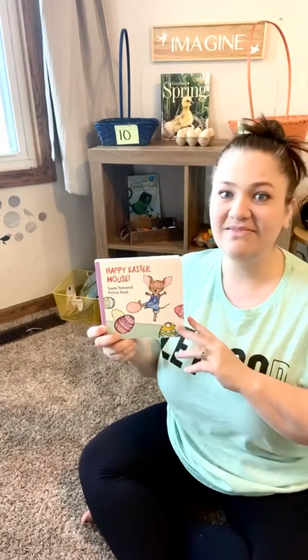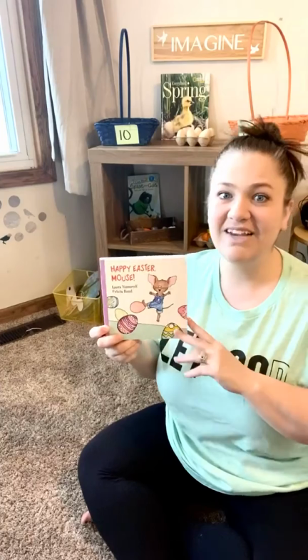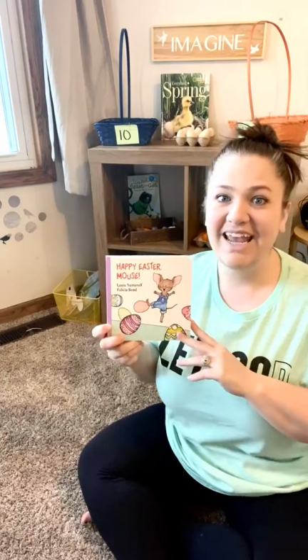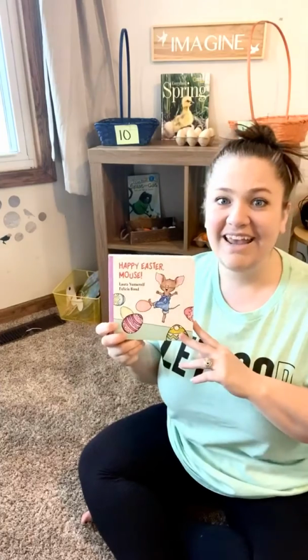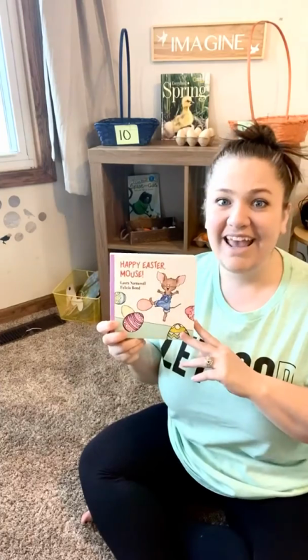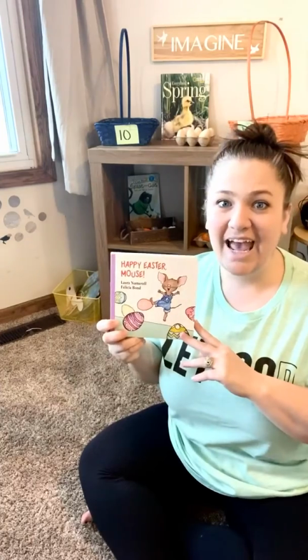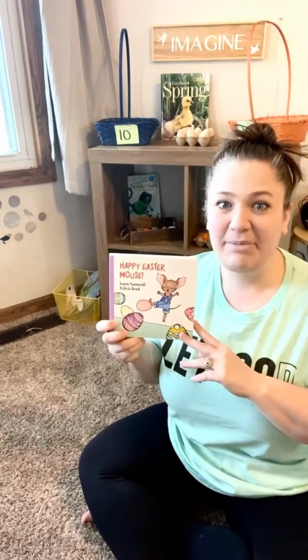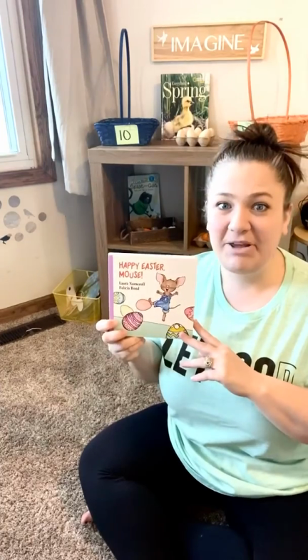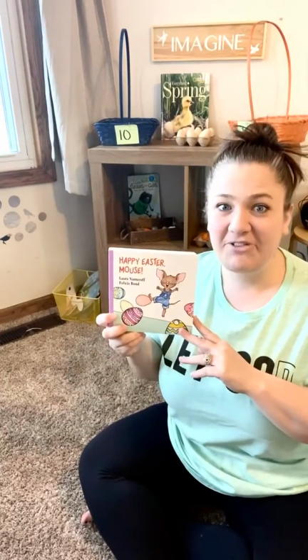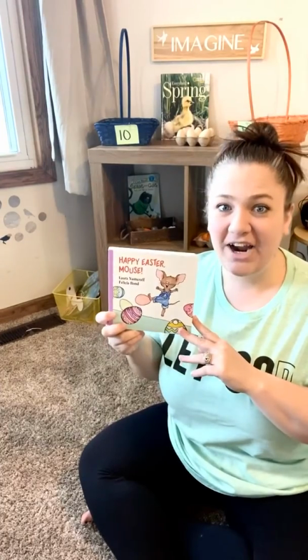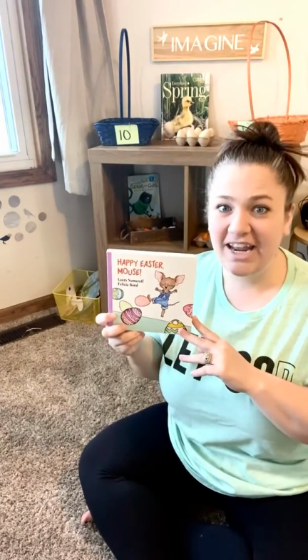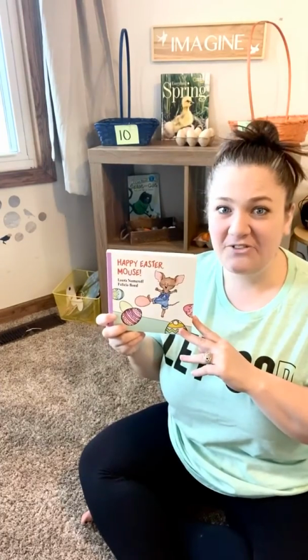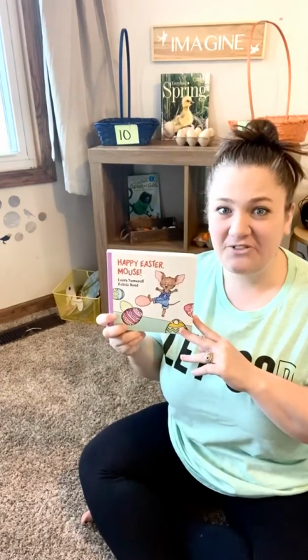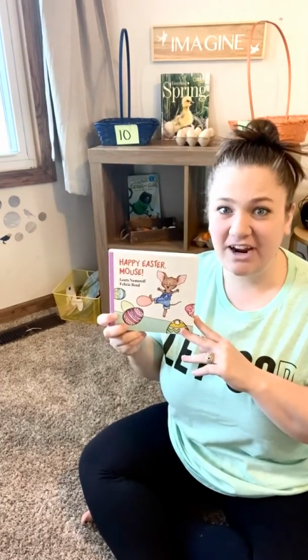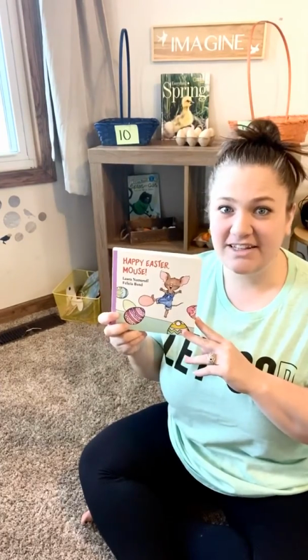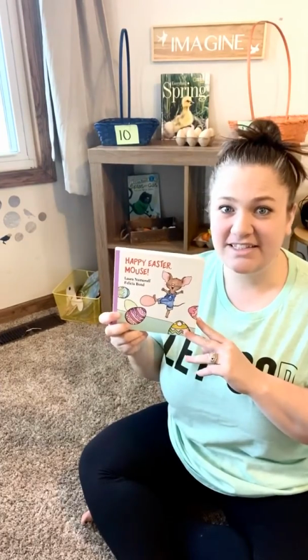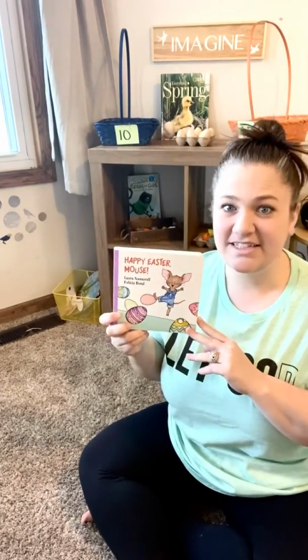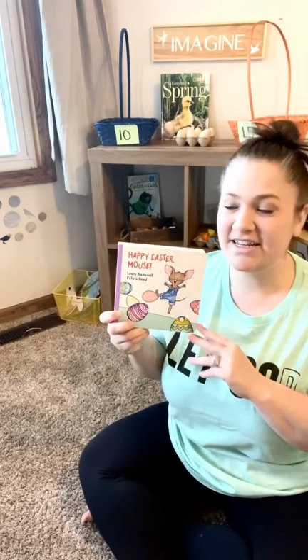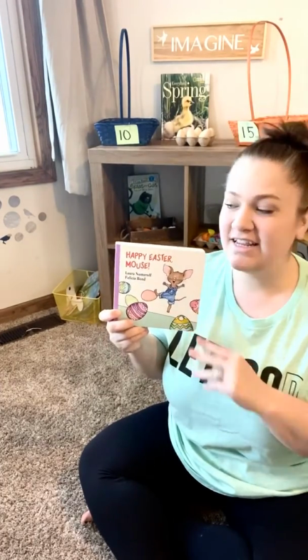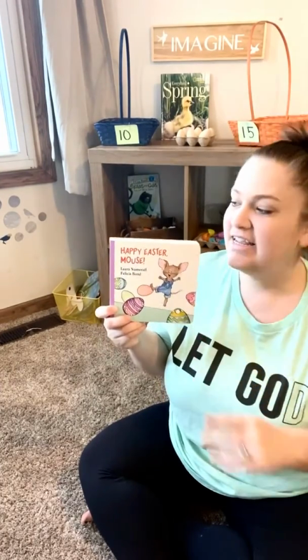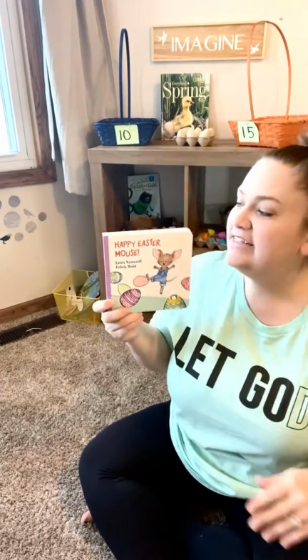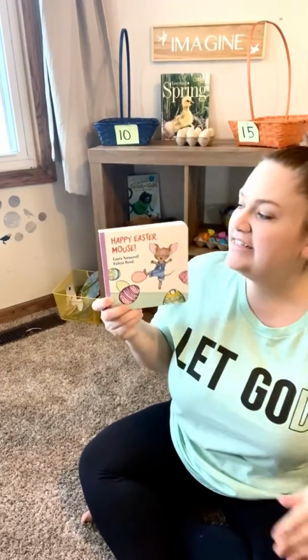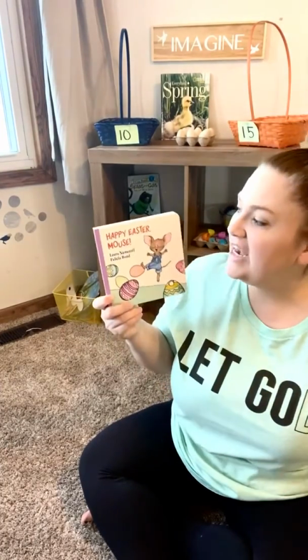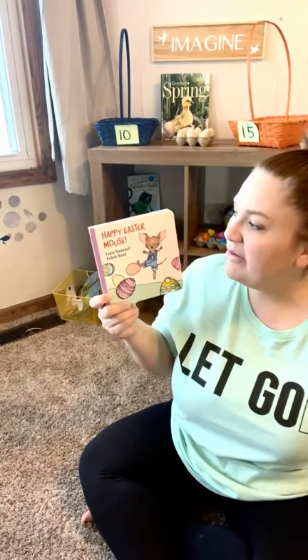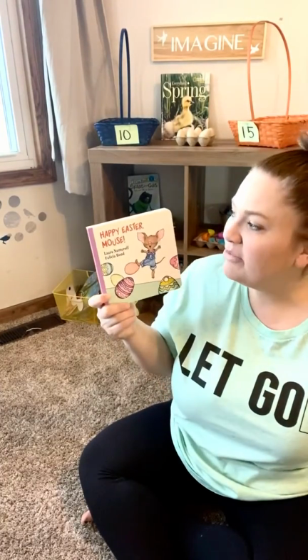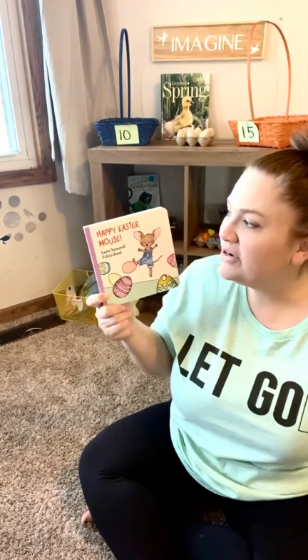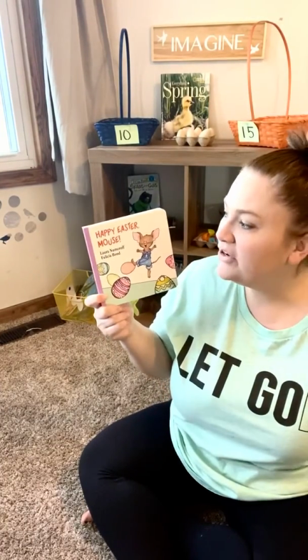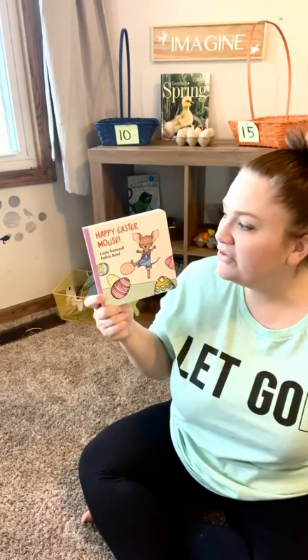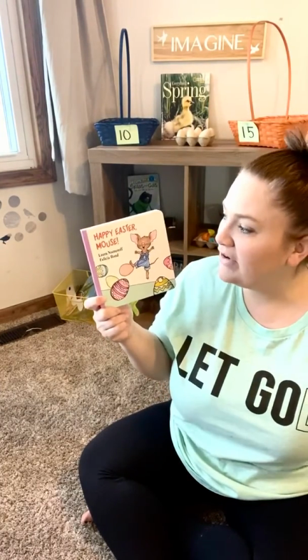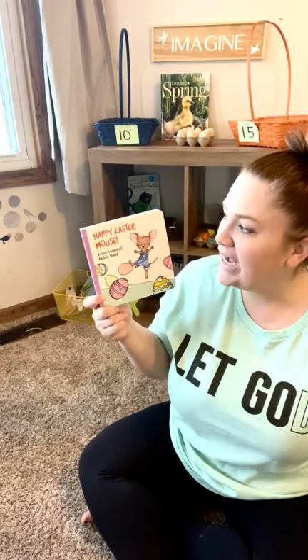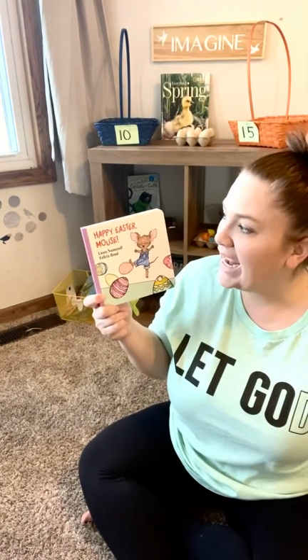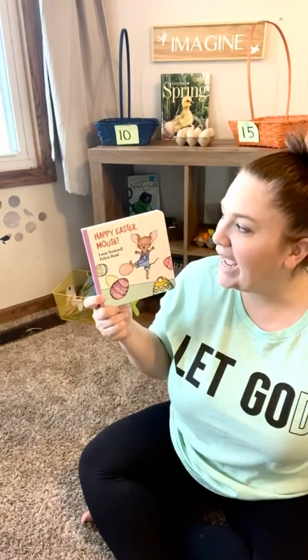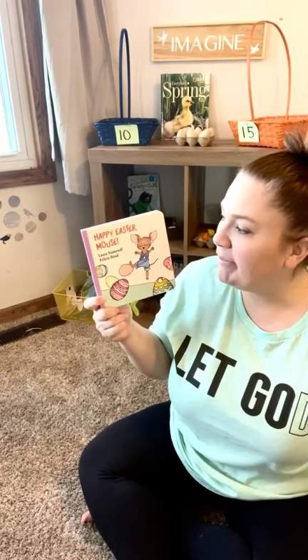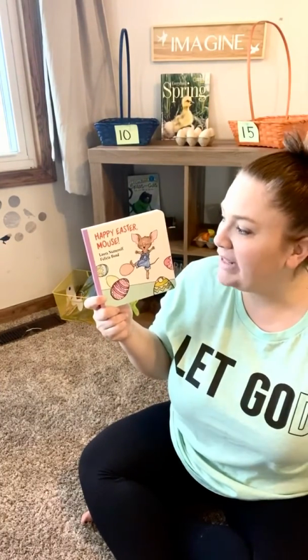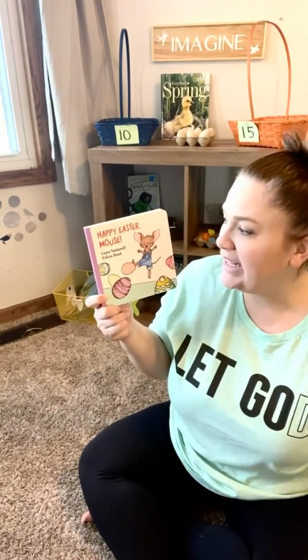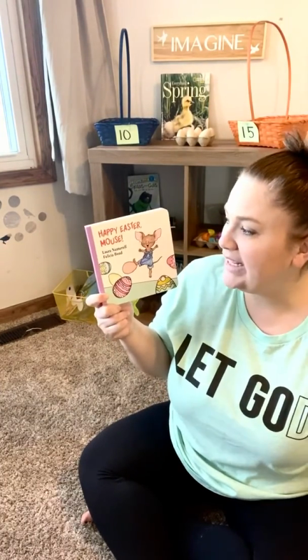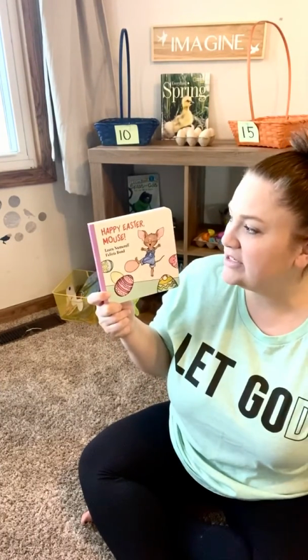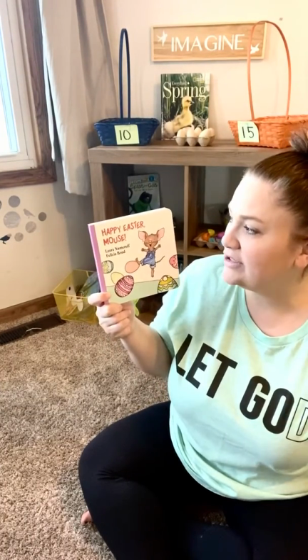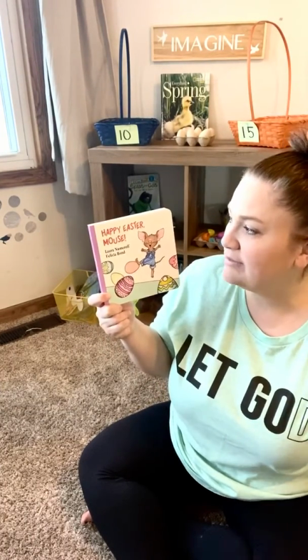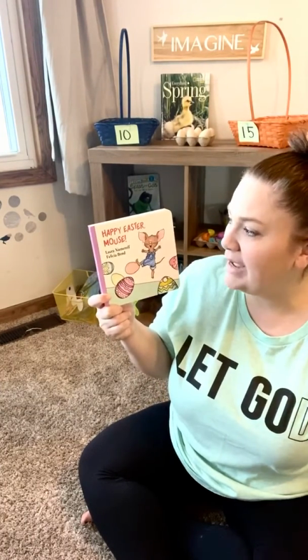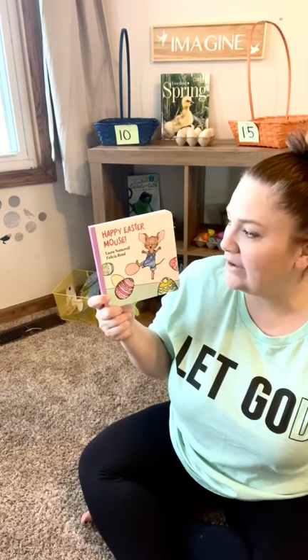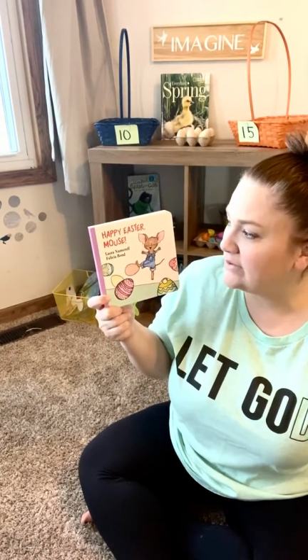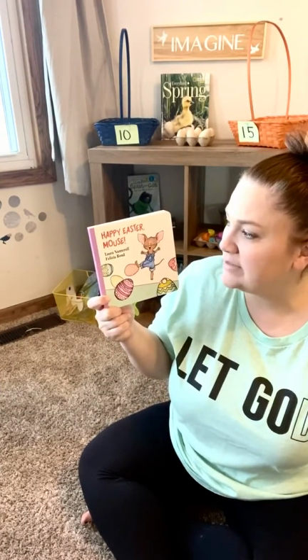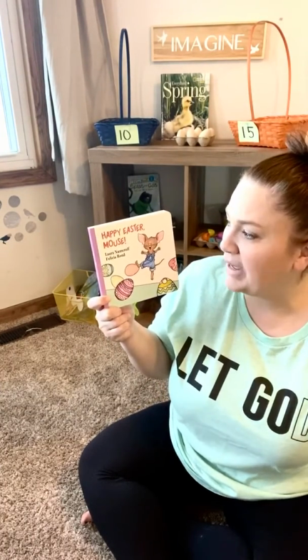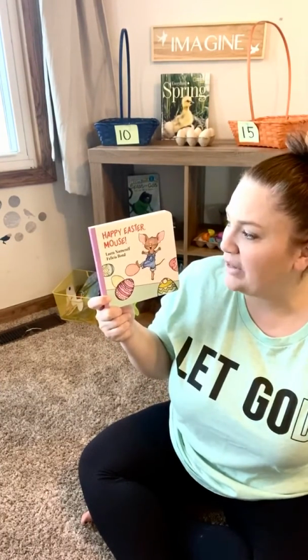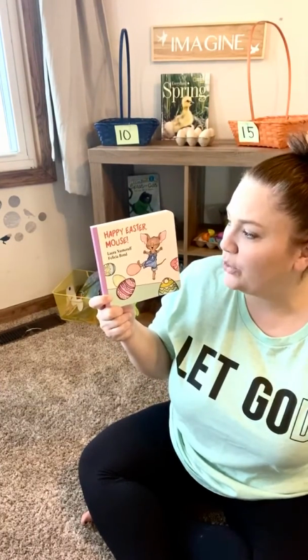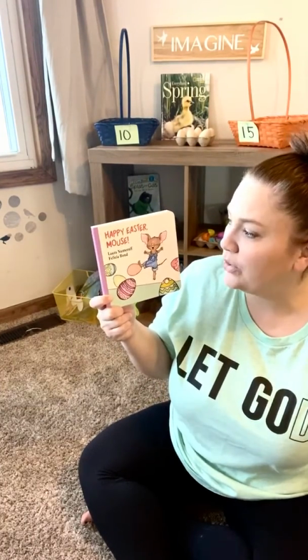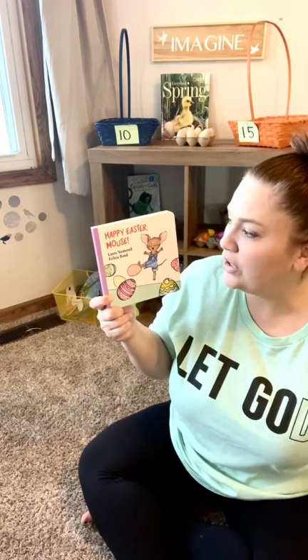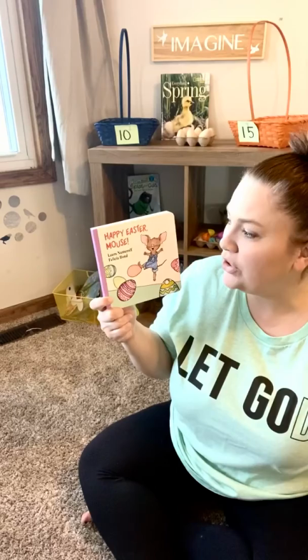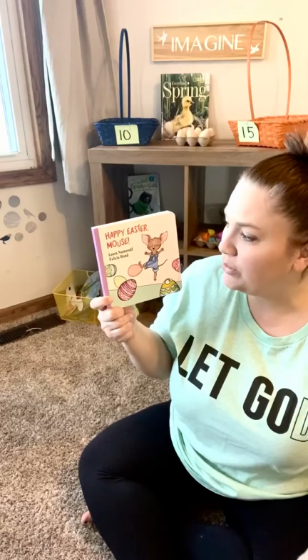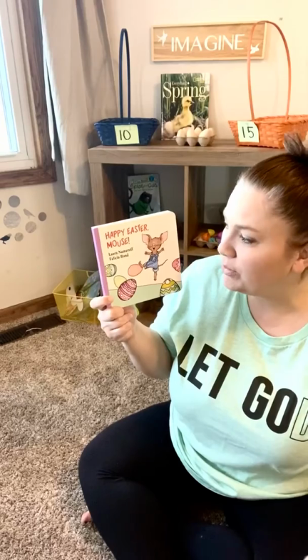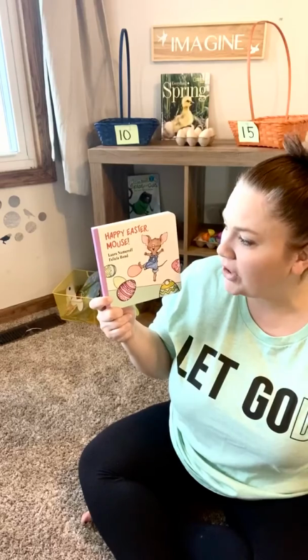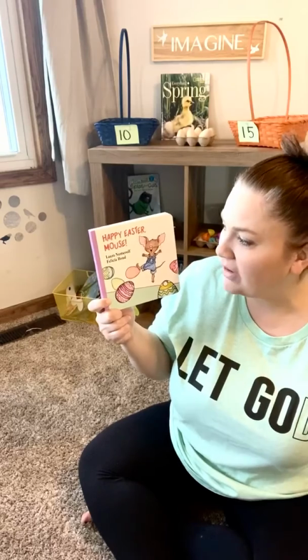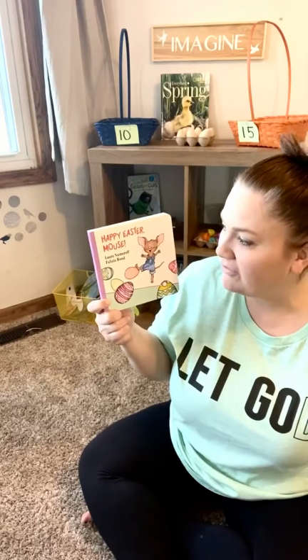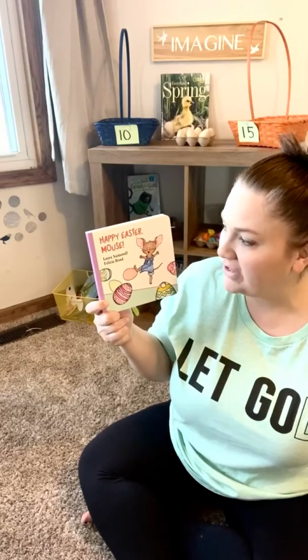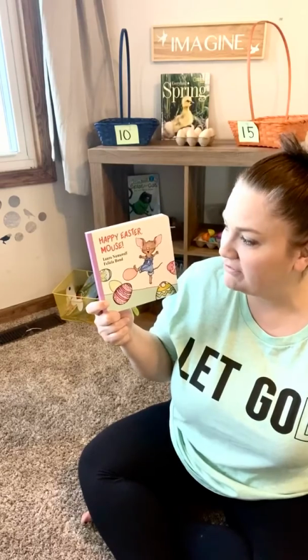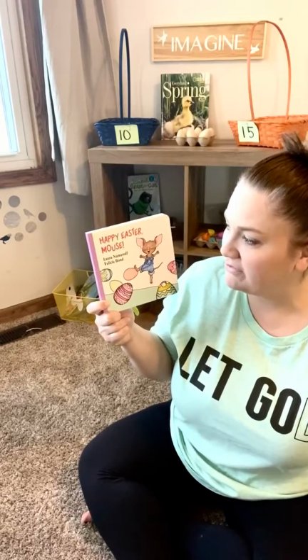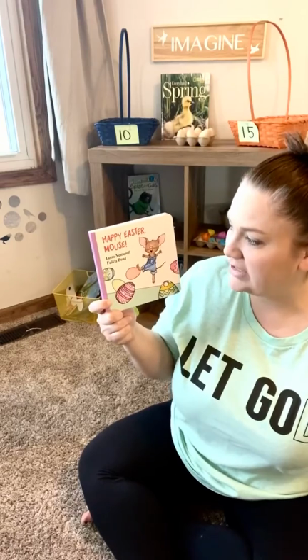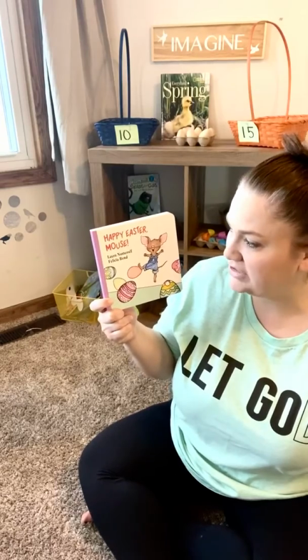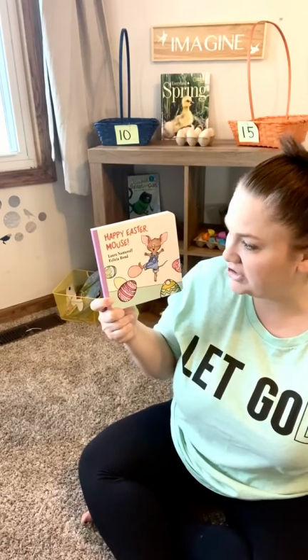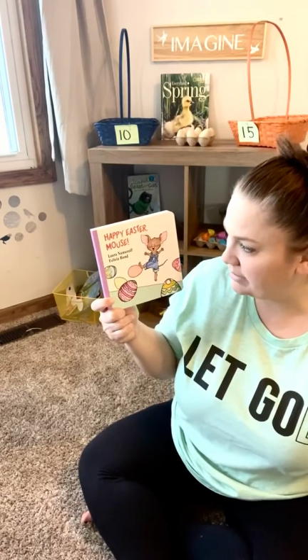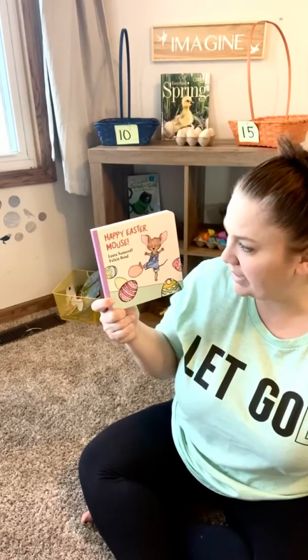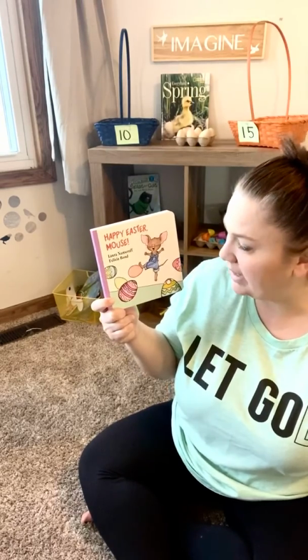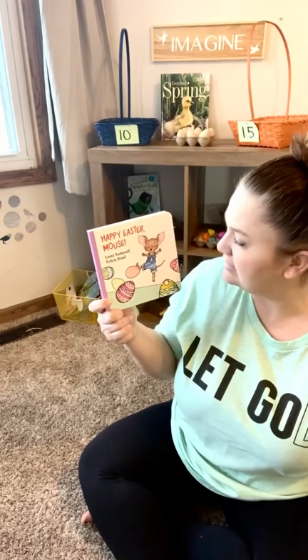Happy Friday, friends! Today we're going to read Happy Easter Mouse by Laura Numeroff and Felicia Bond.